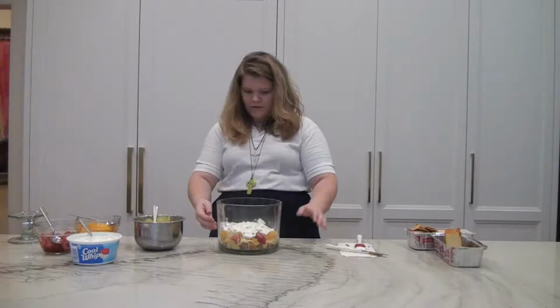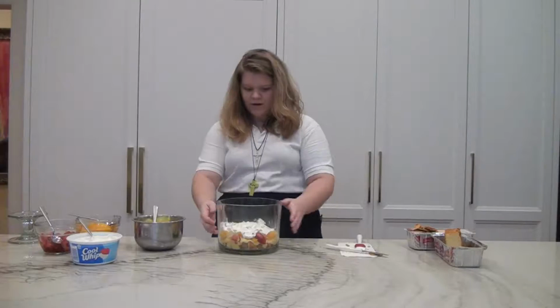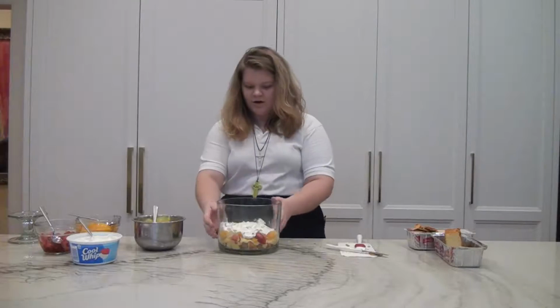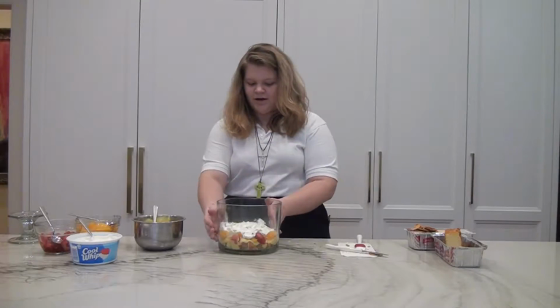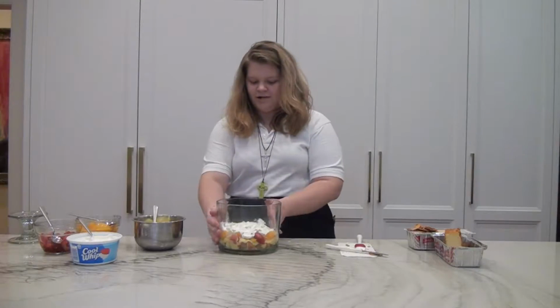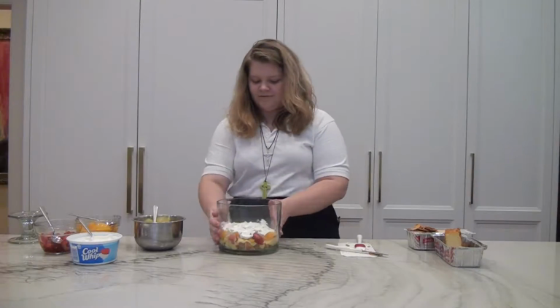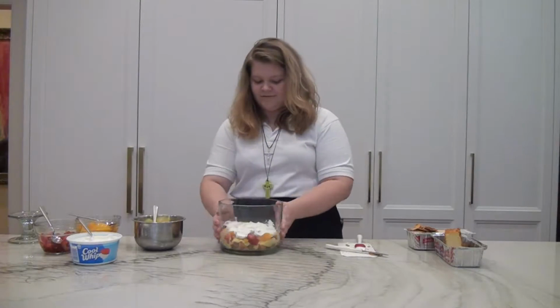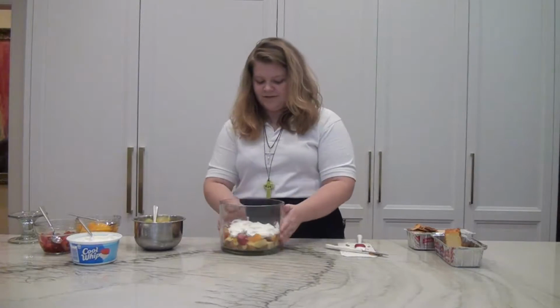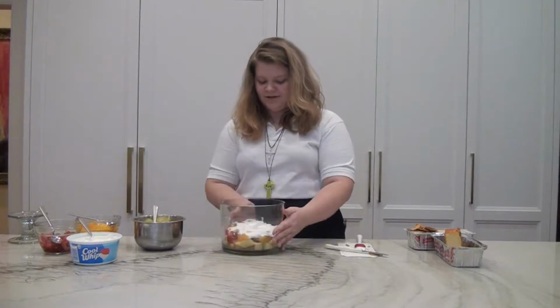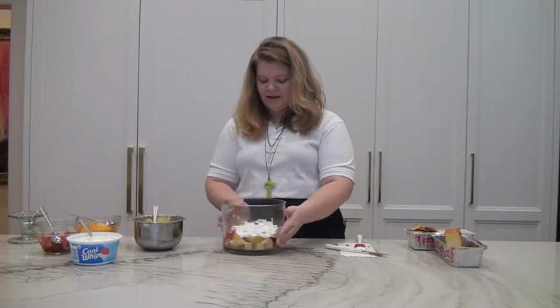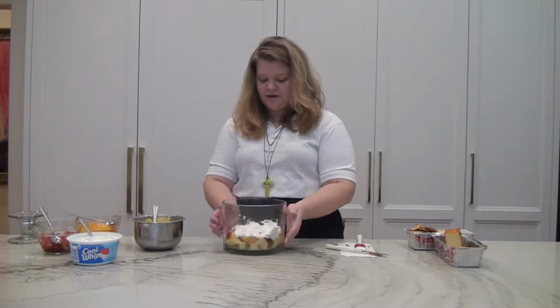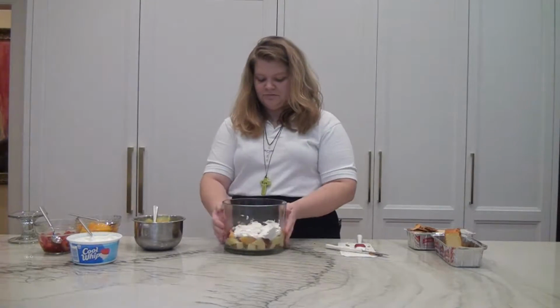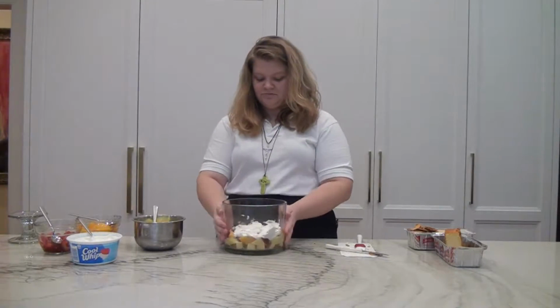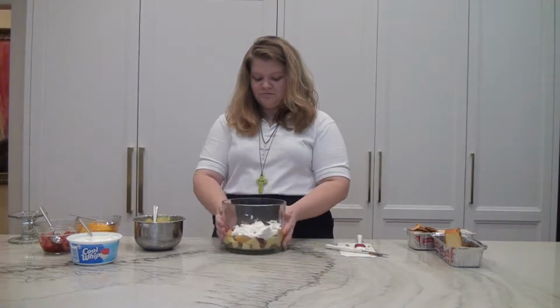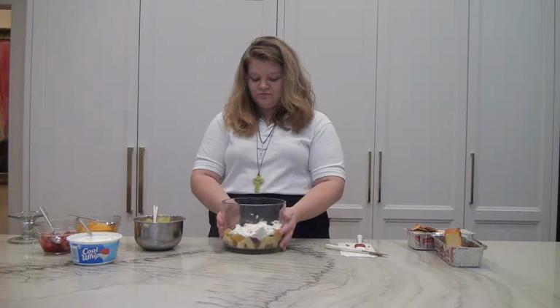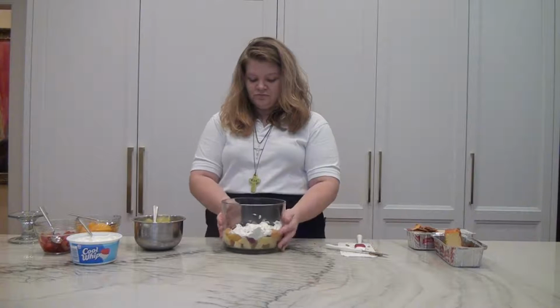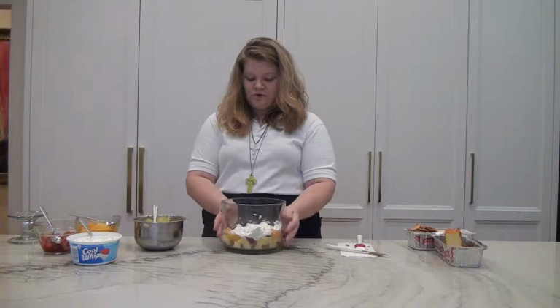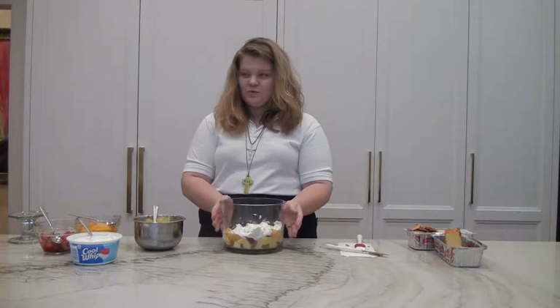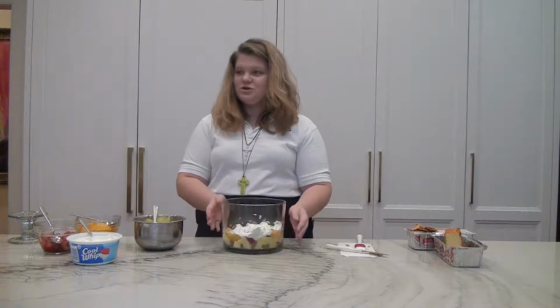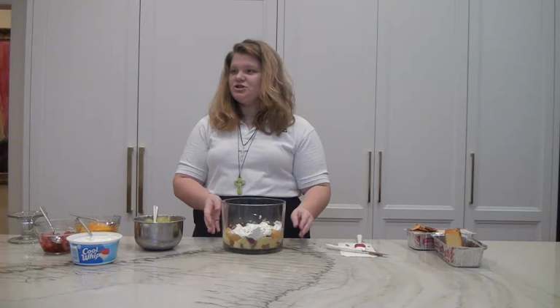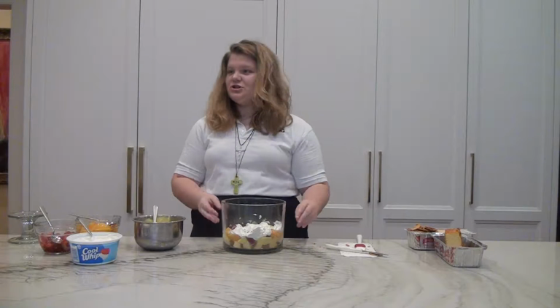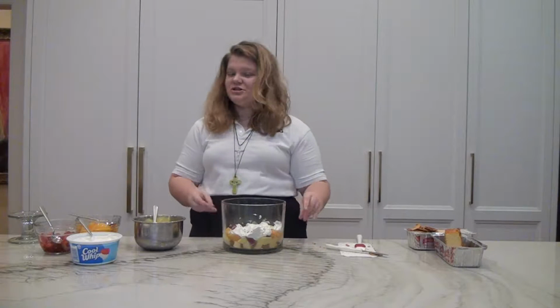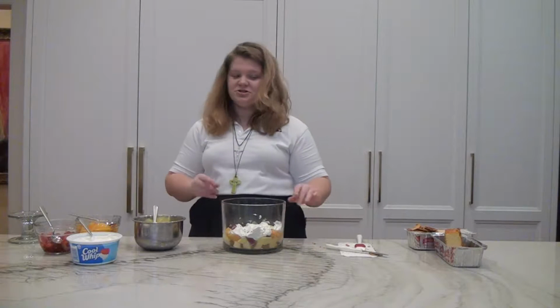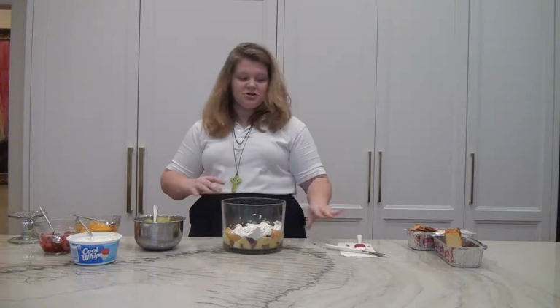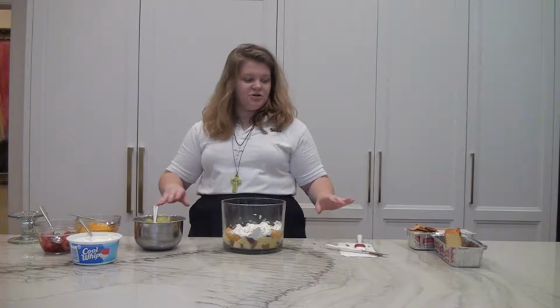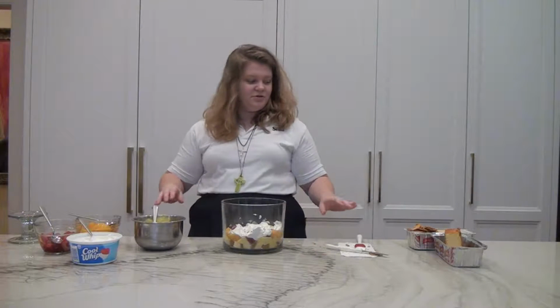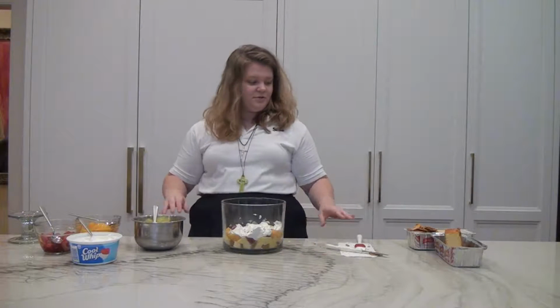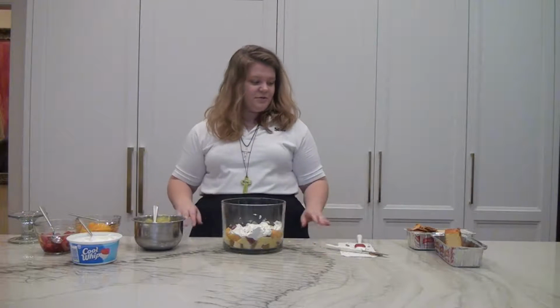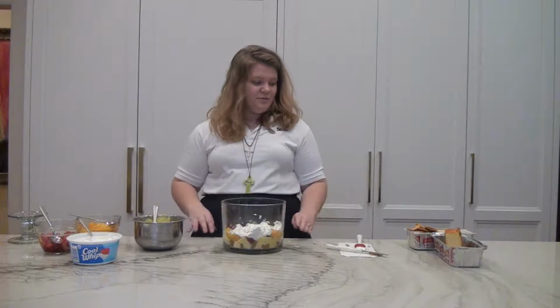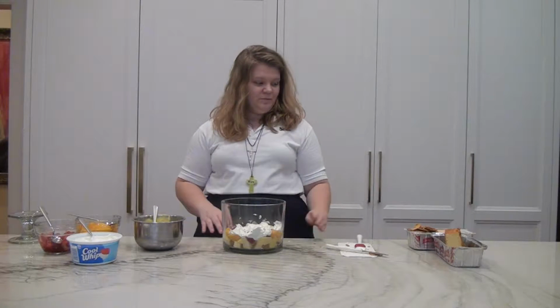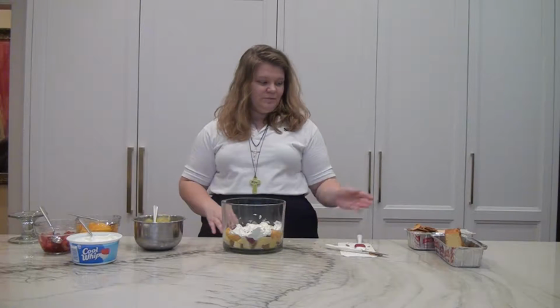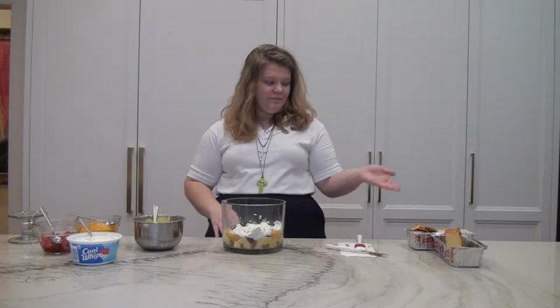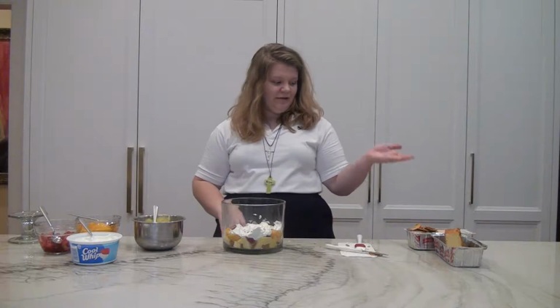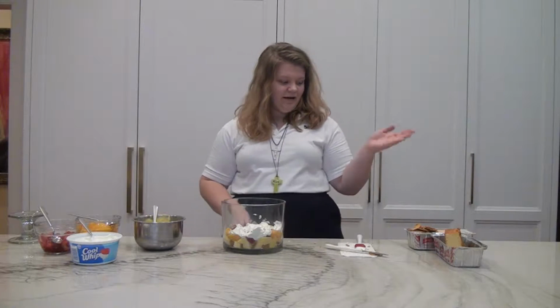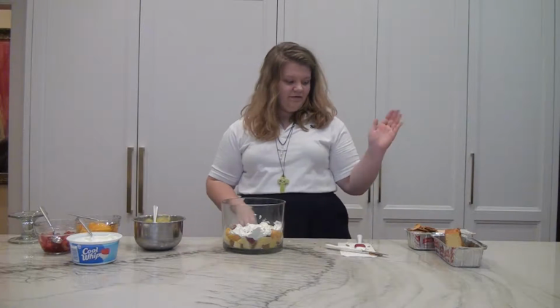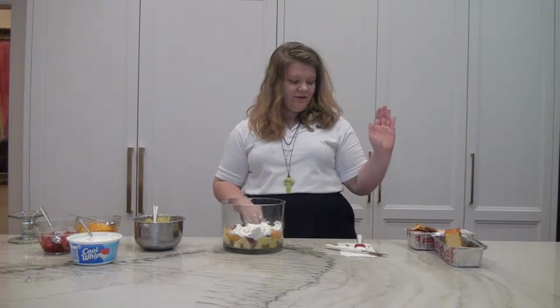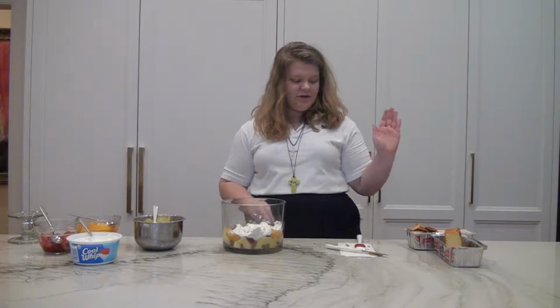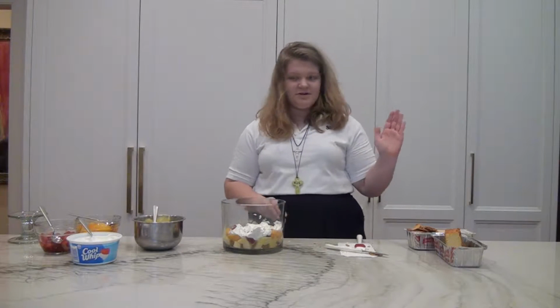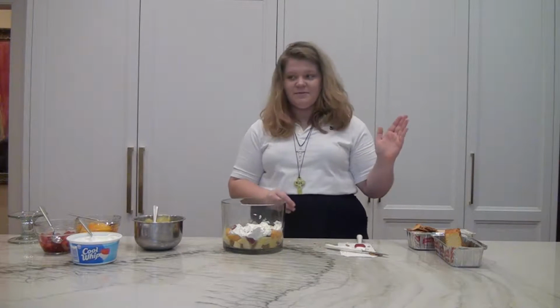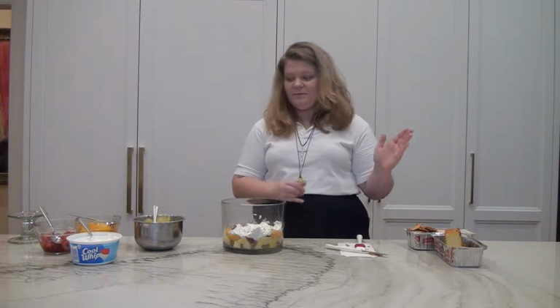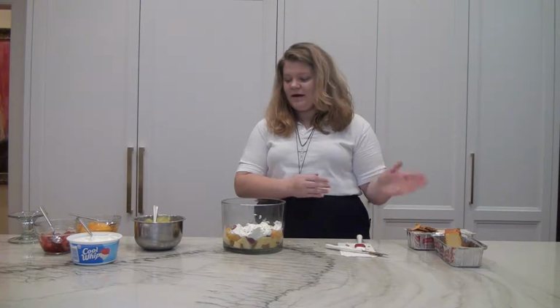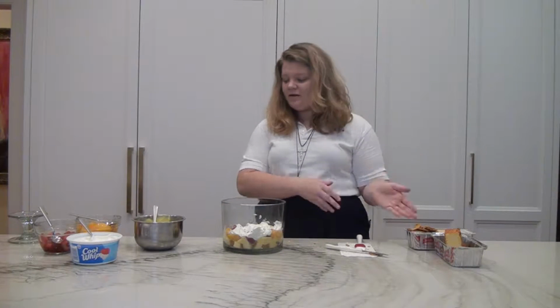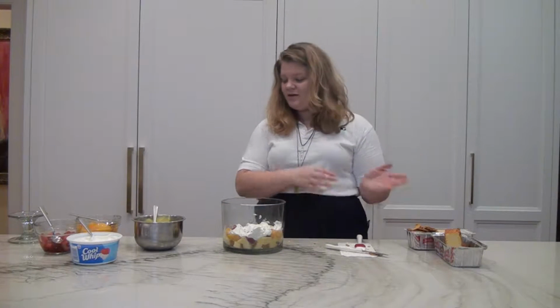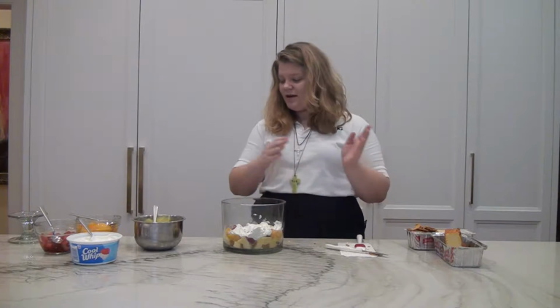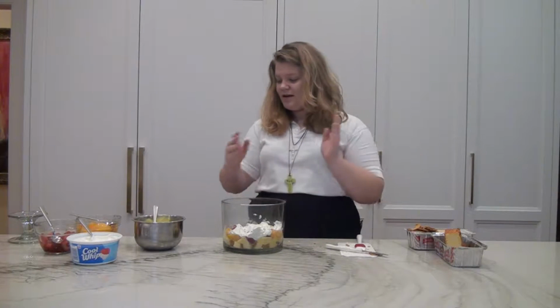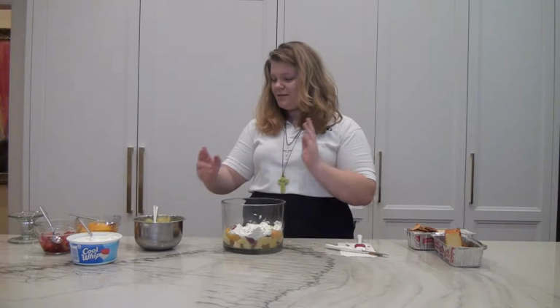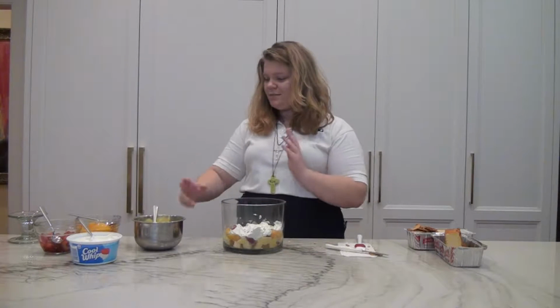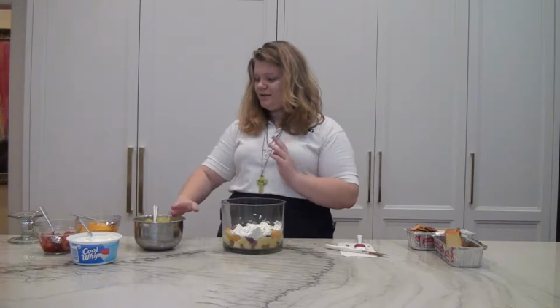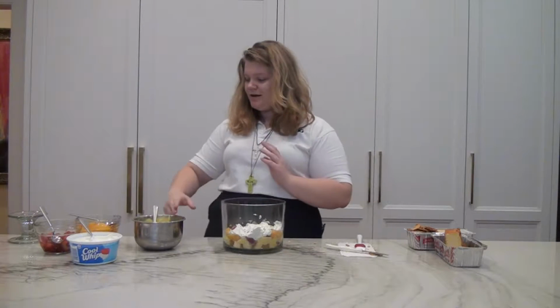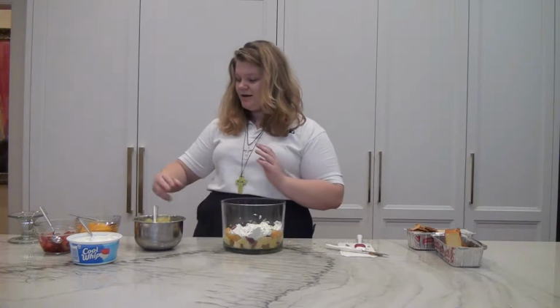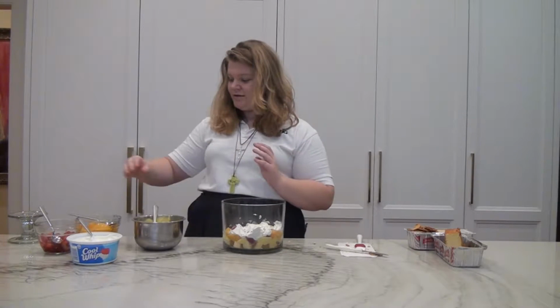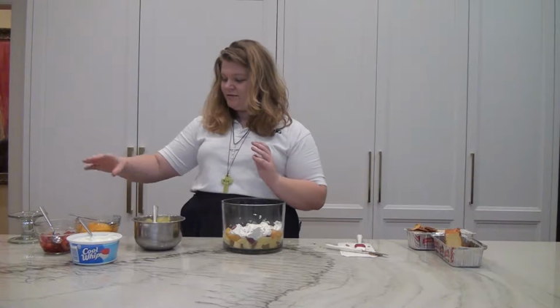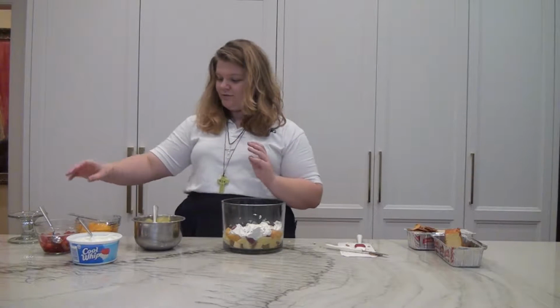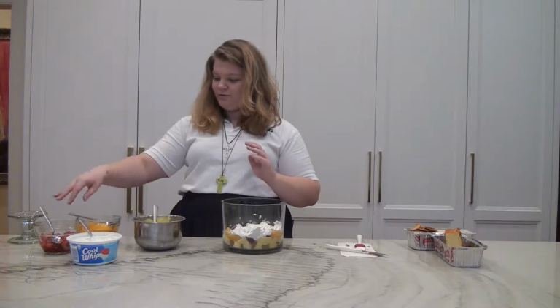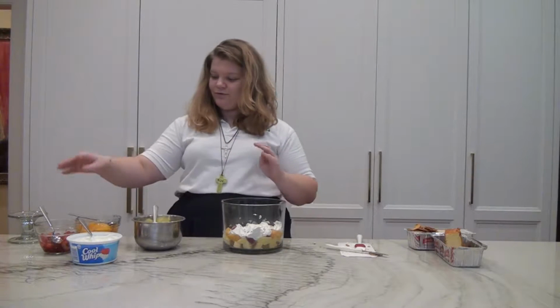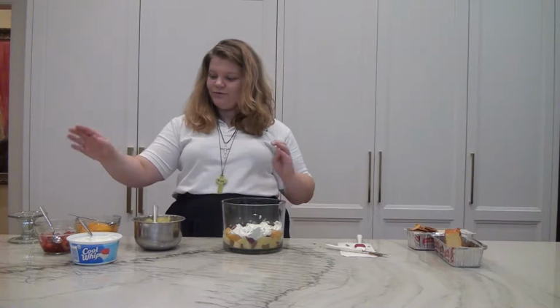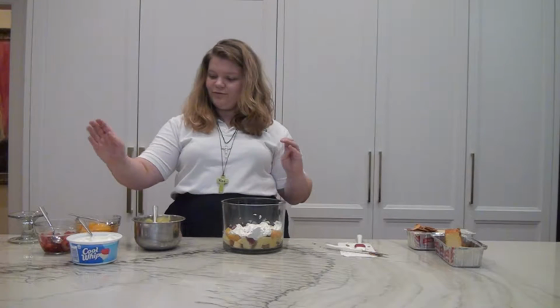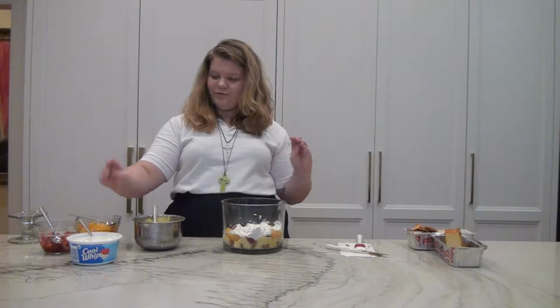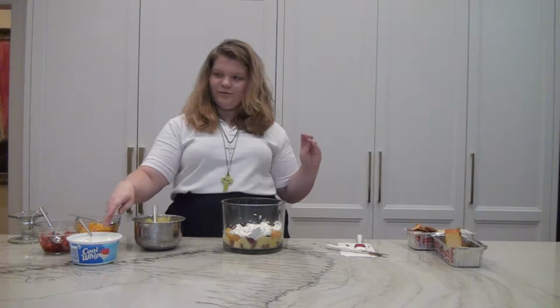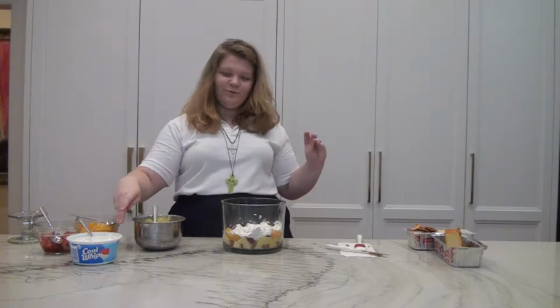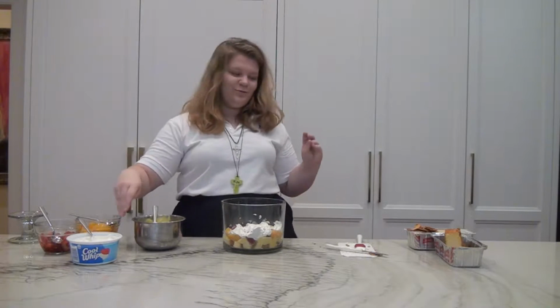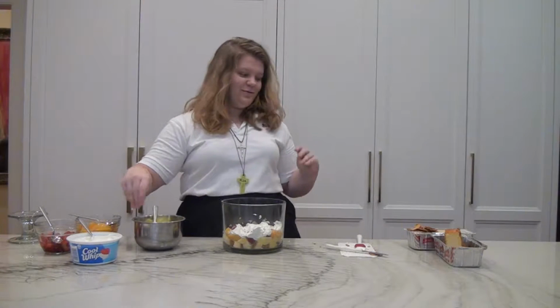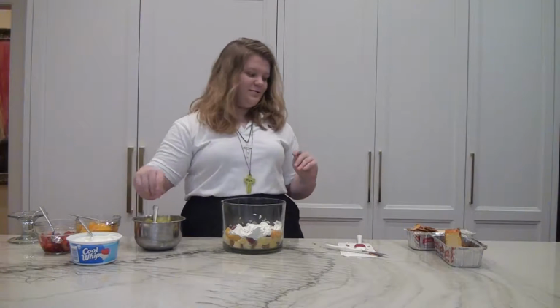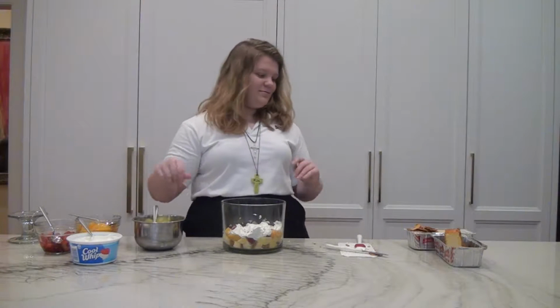Alright, so now we're just going to start over. Have the layers be pound cake, pudding, fruit, Cool Whip.